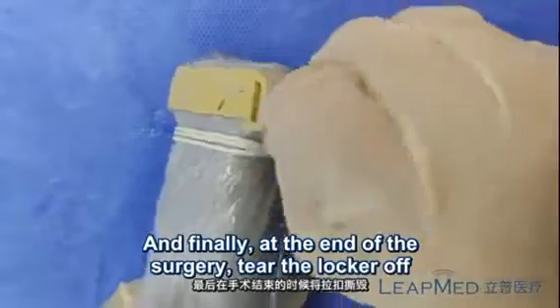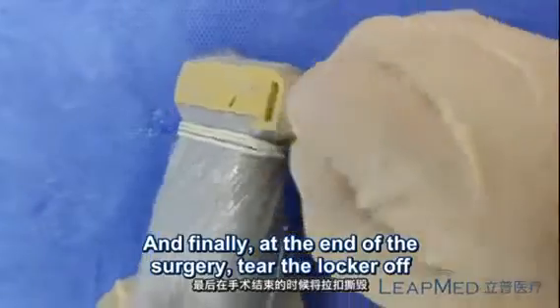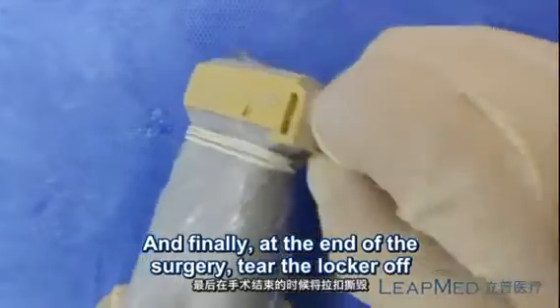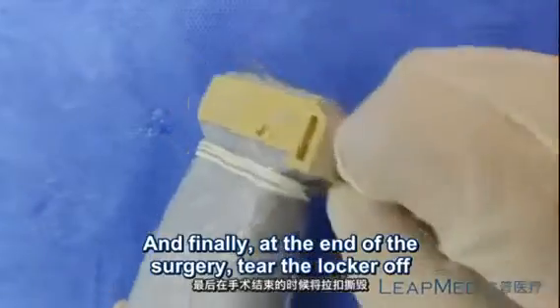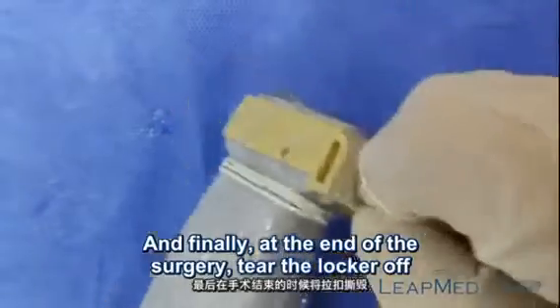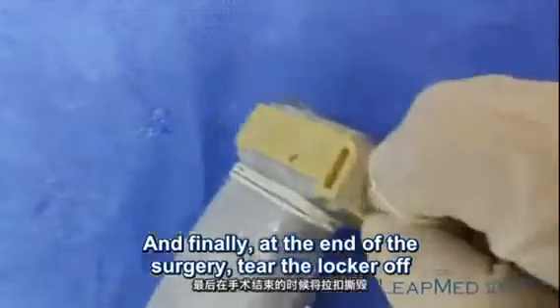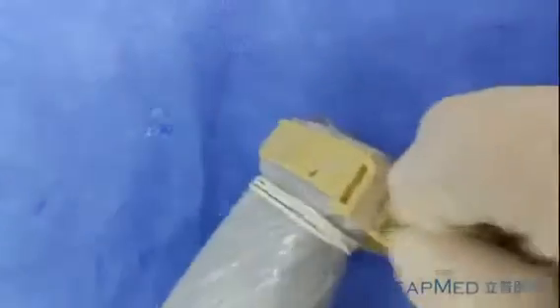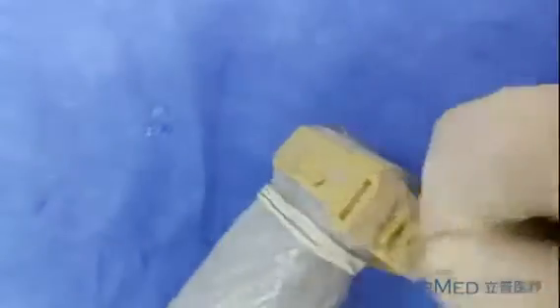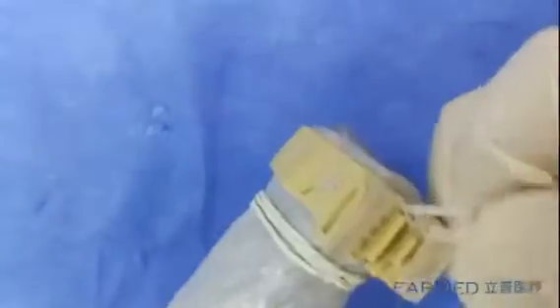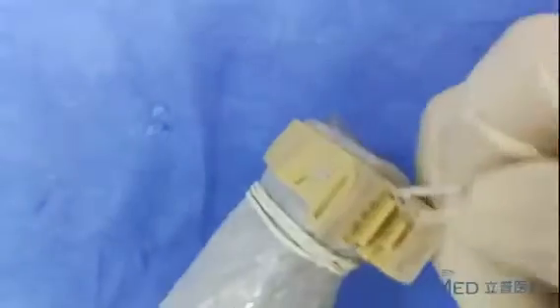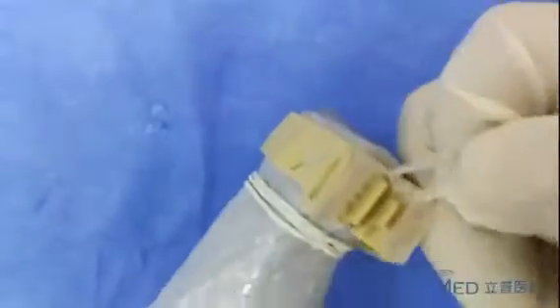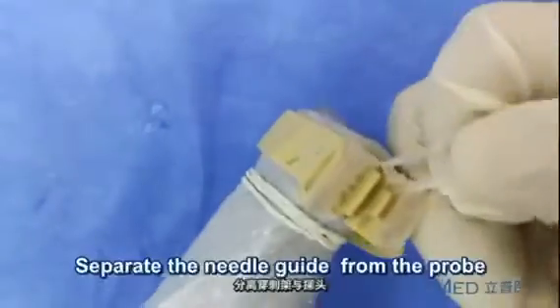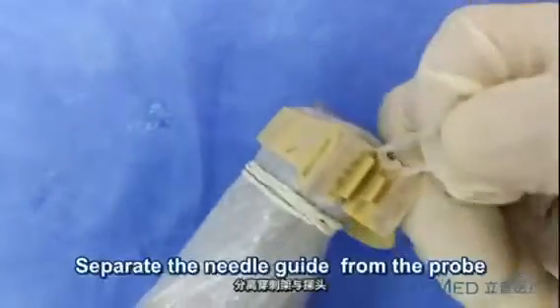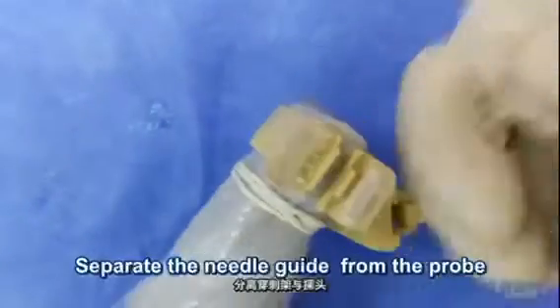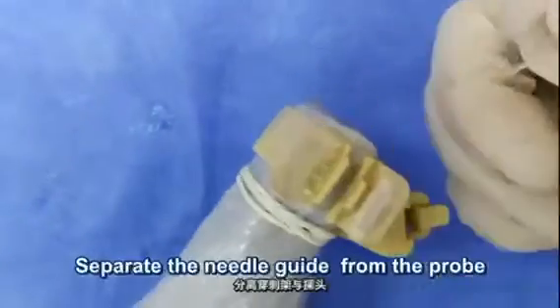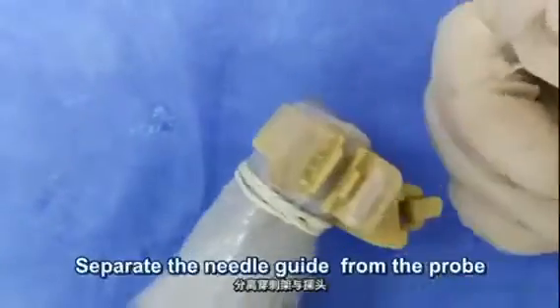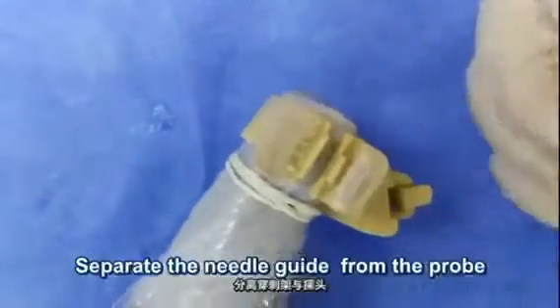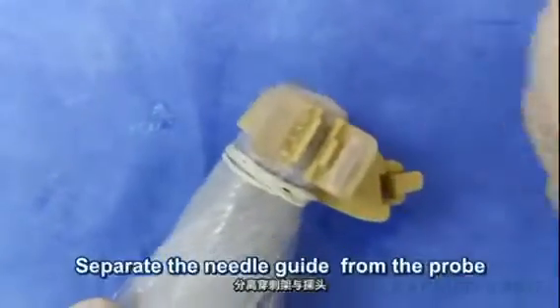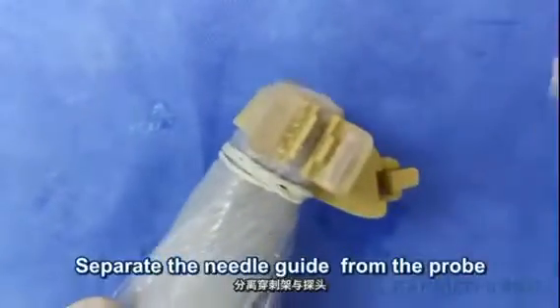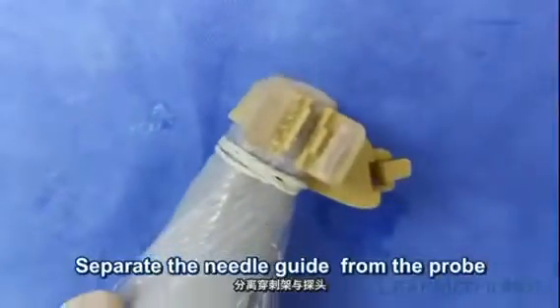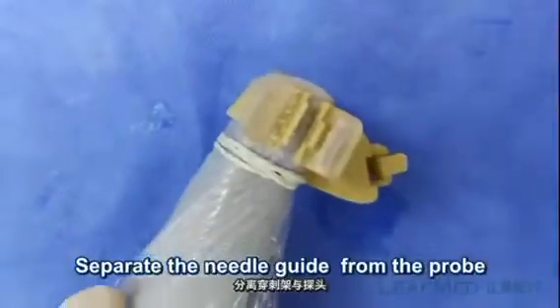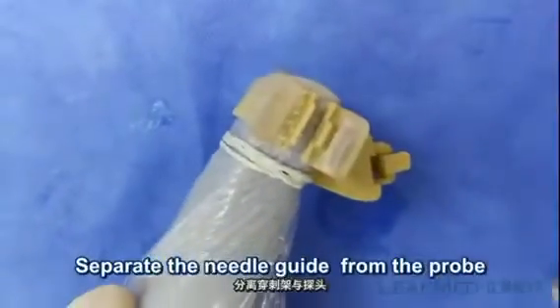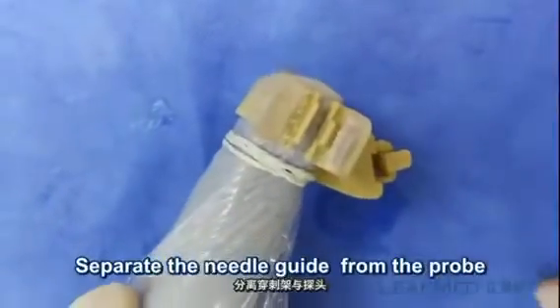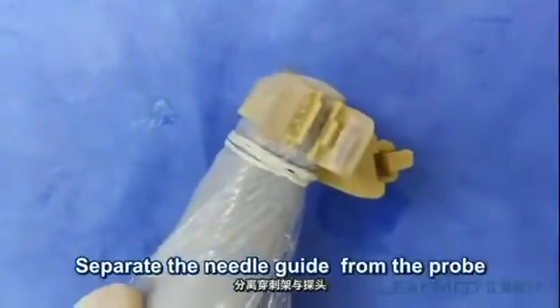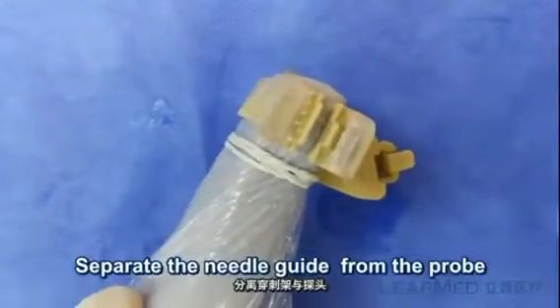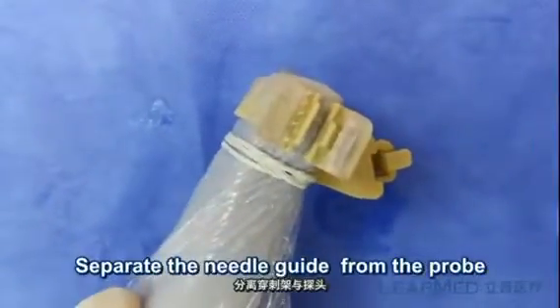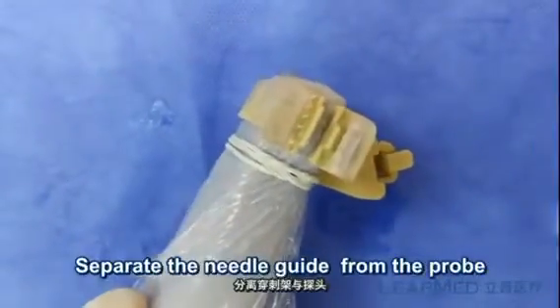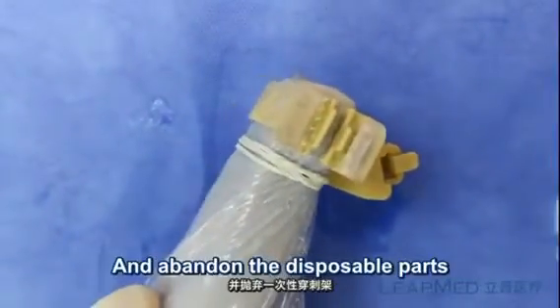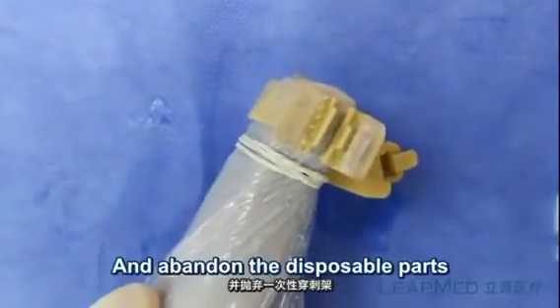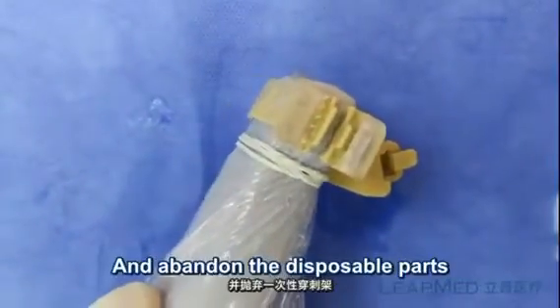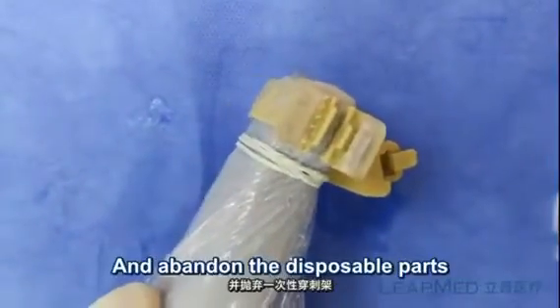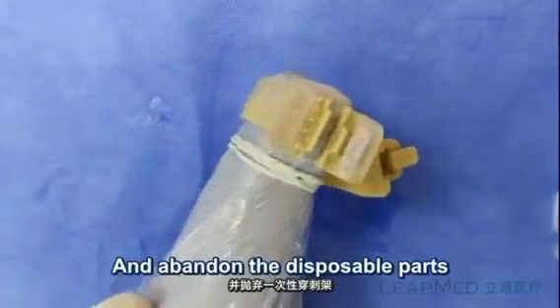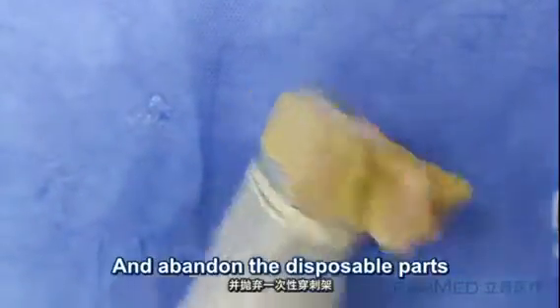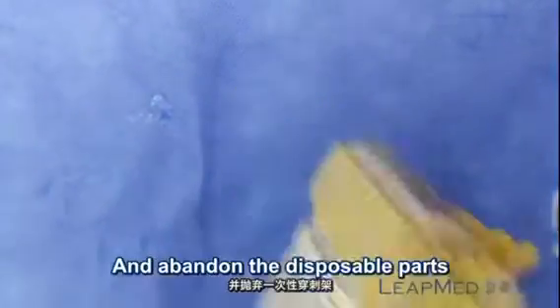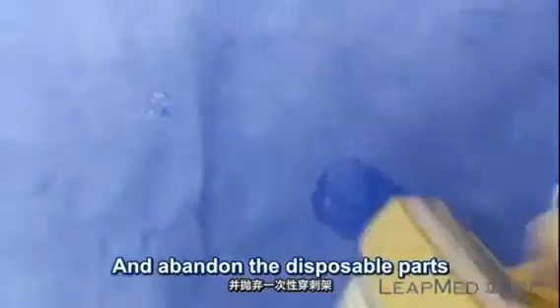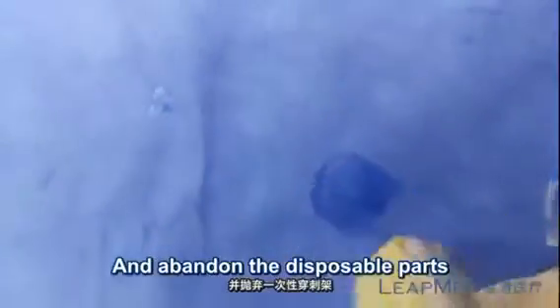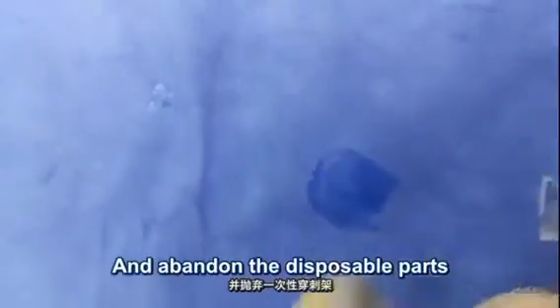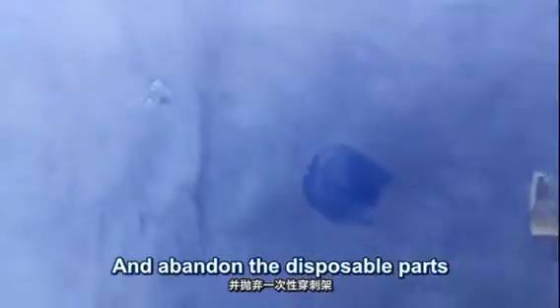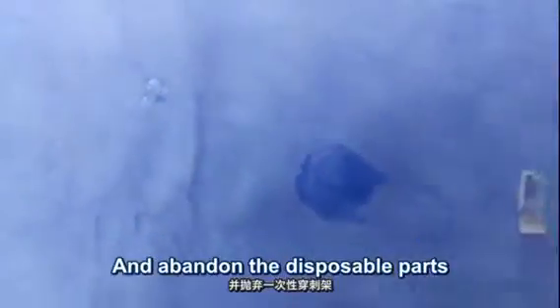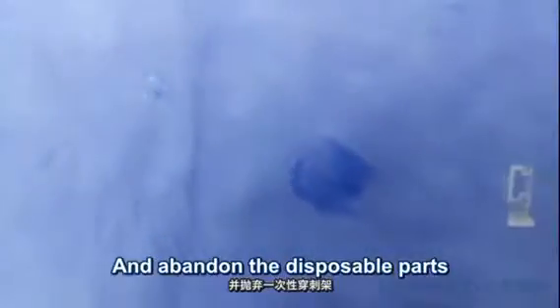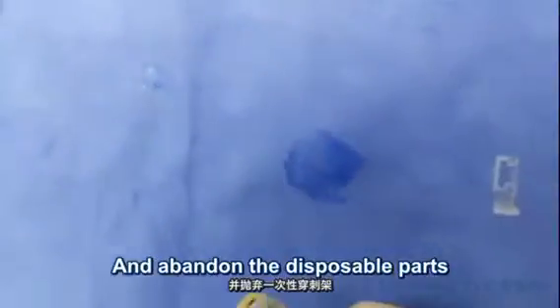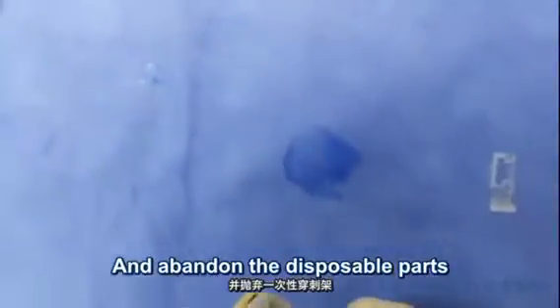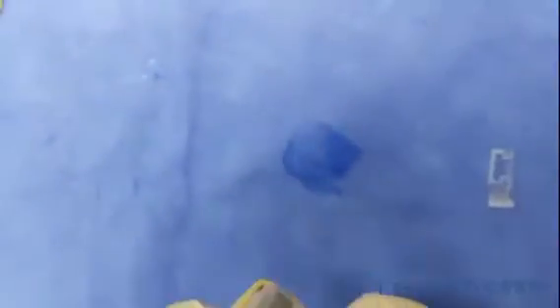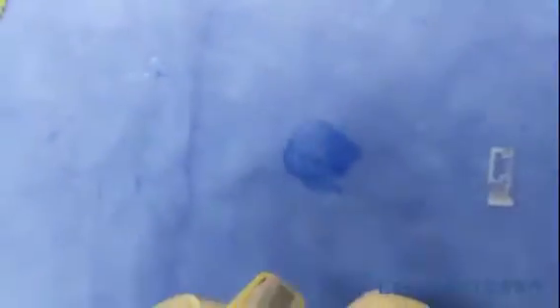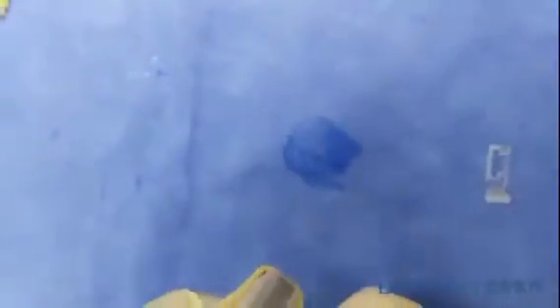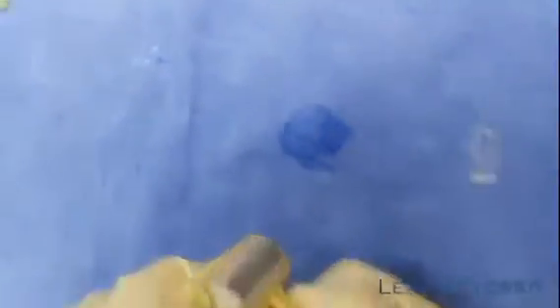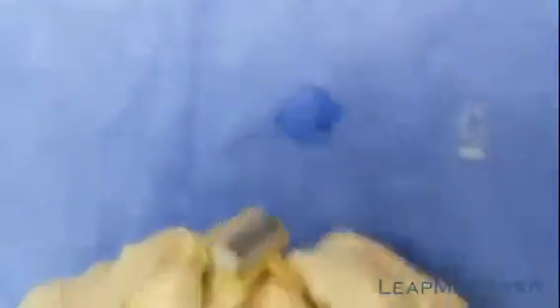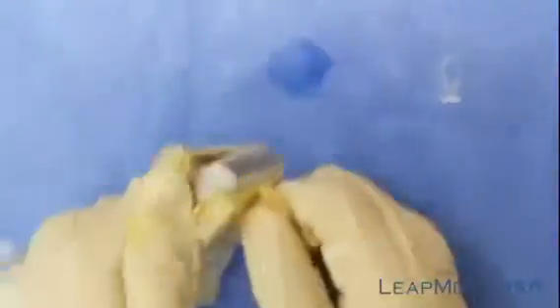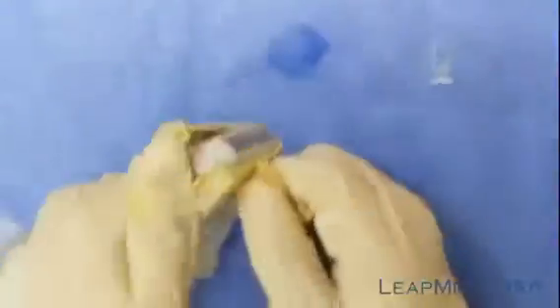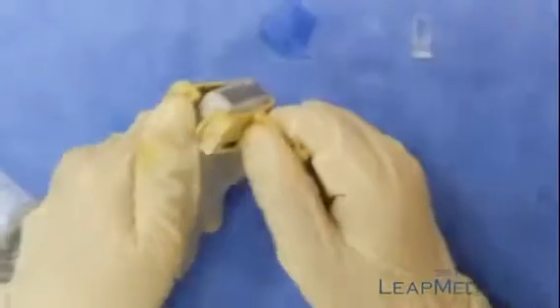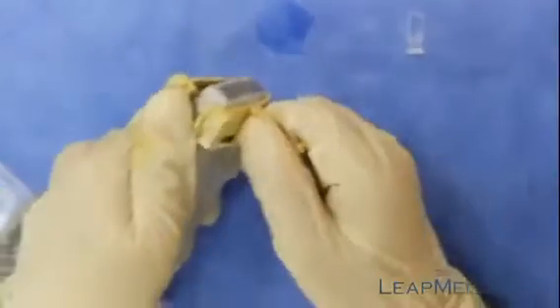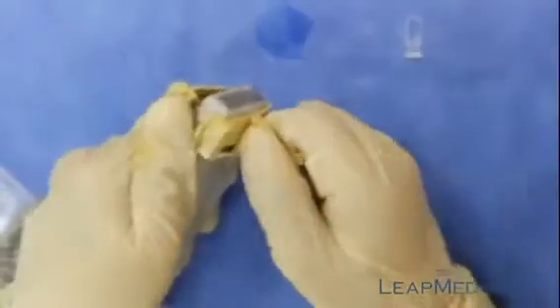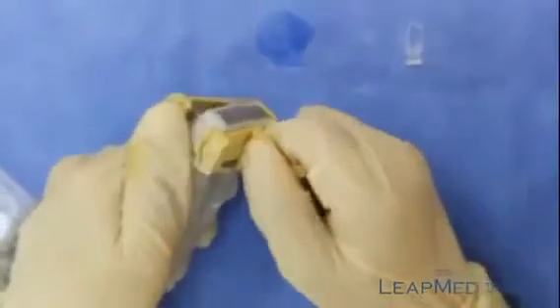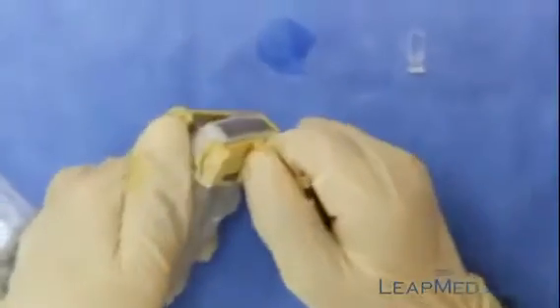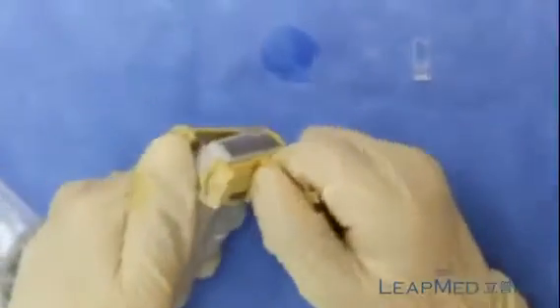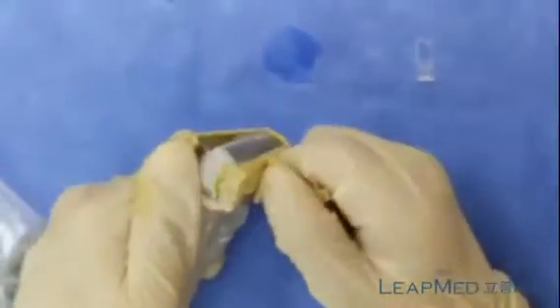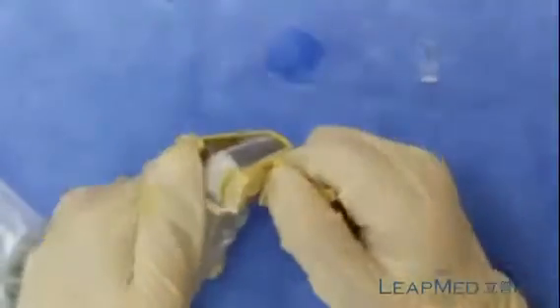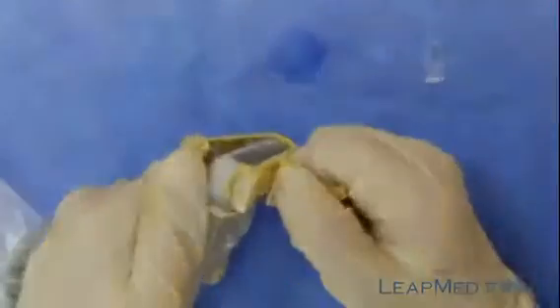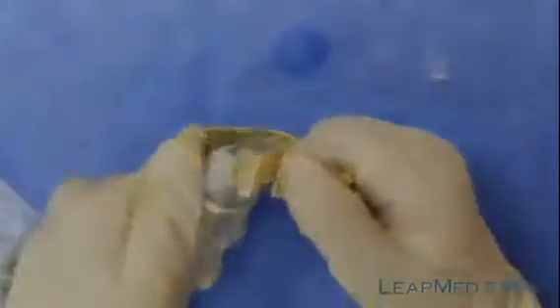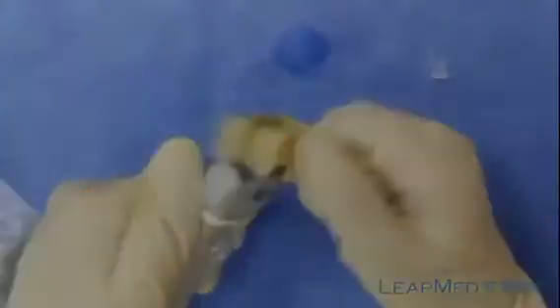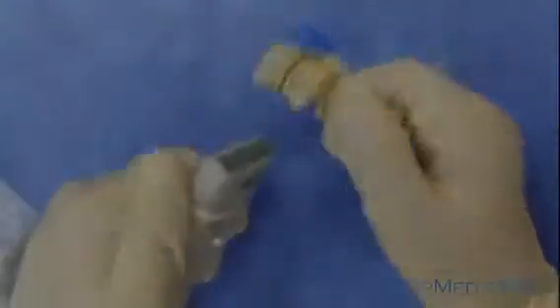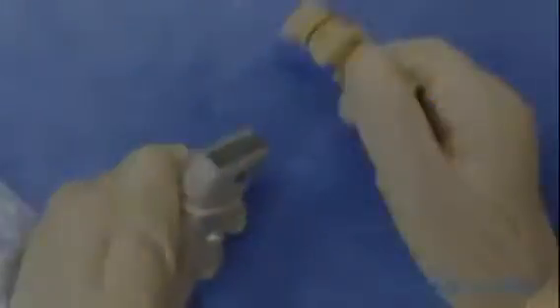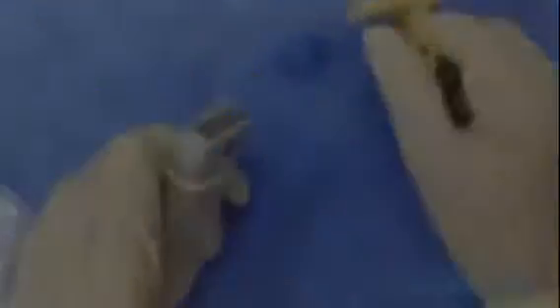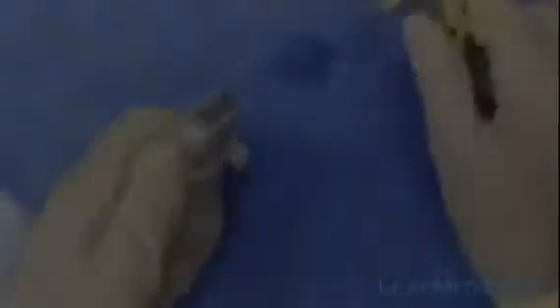And finish. Finally, at the end of the surgery, tear down the locker, separate the needle adapter, and abandon the disposable guide.